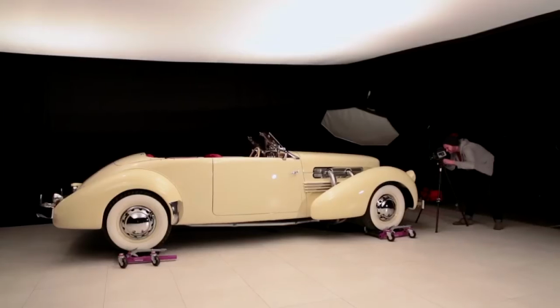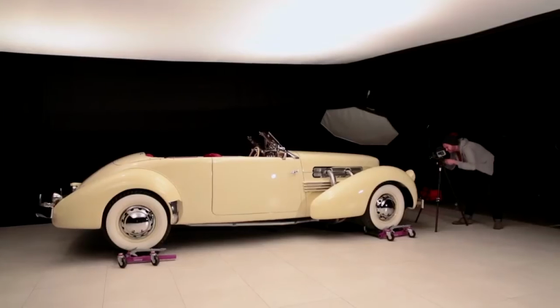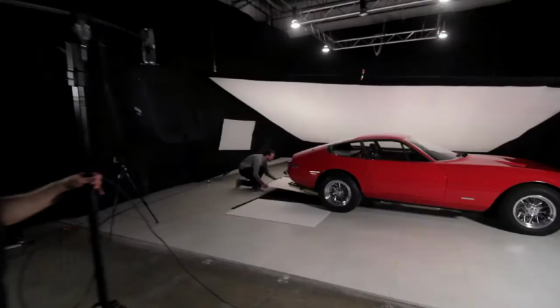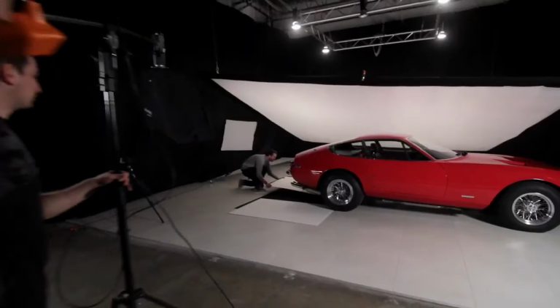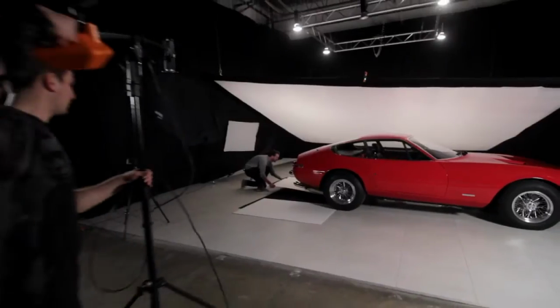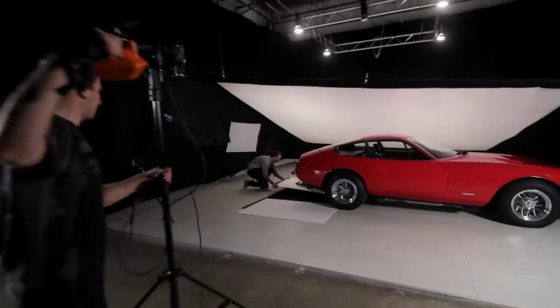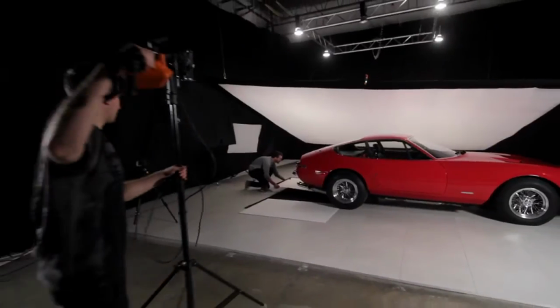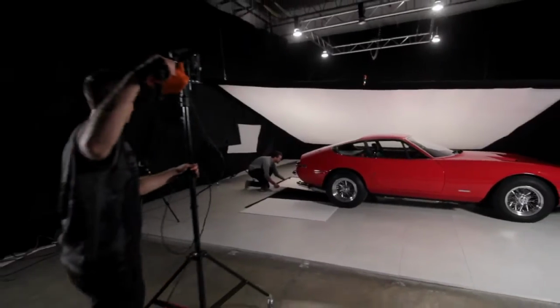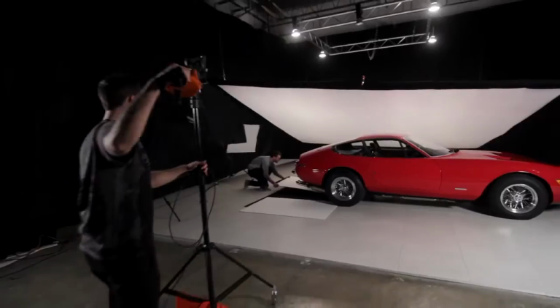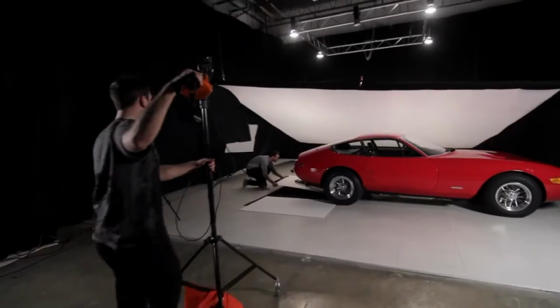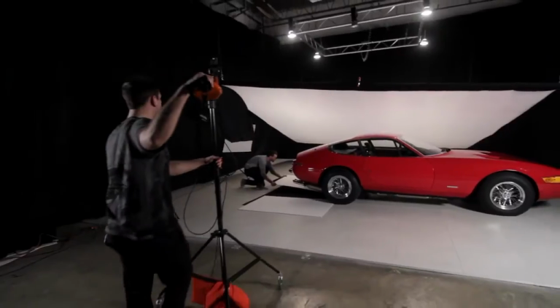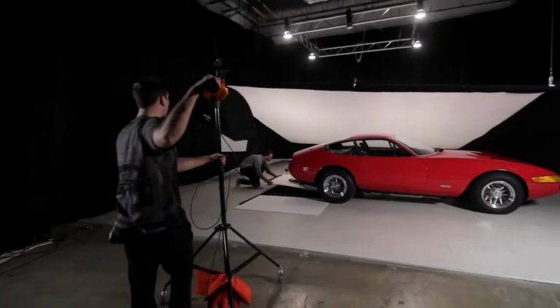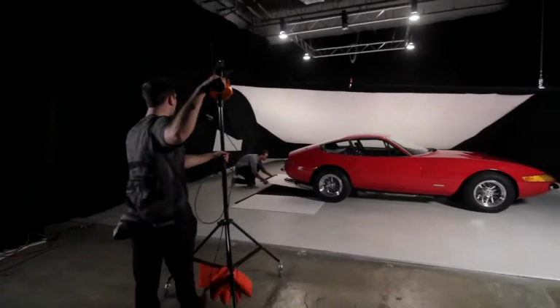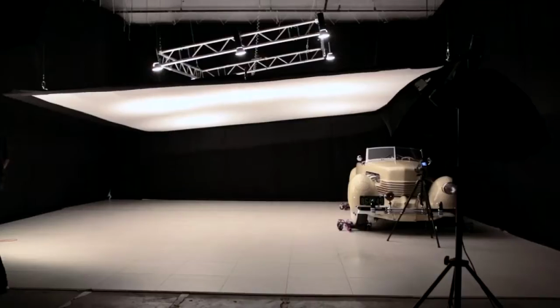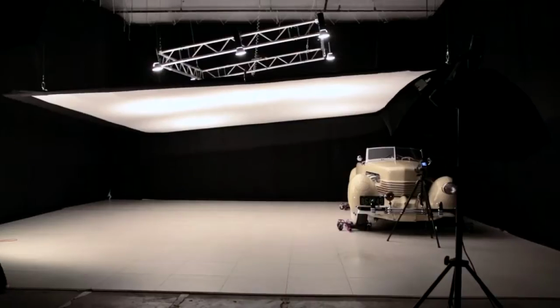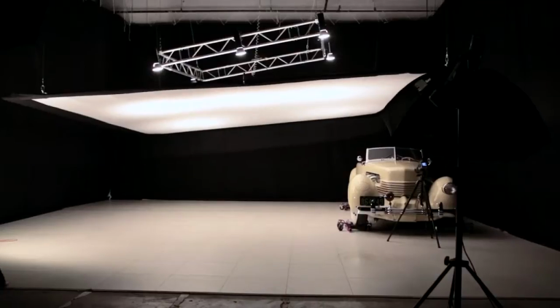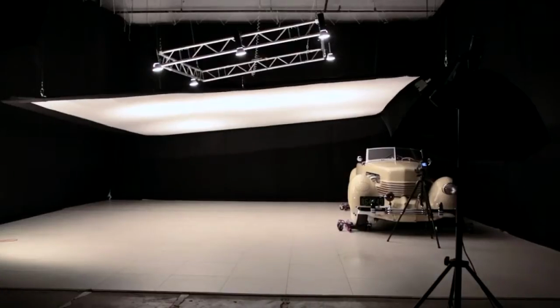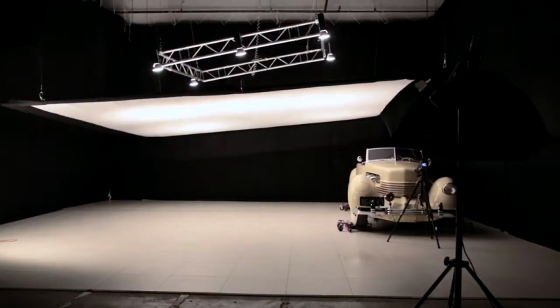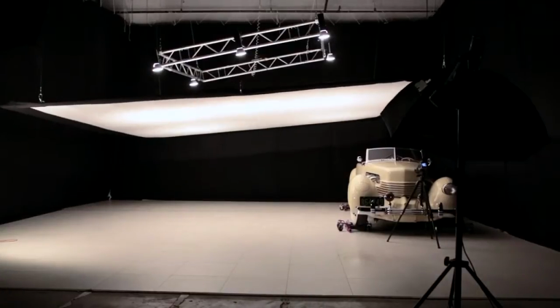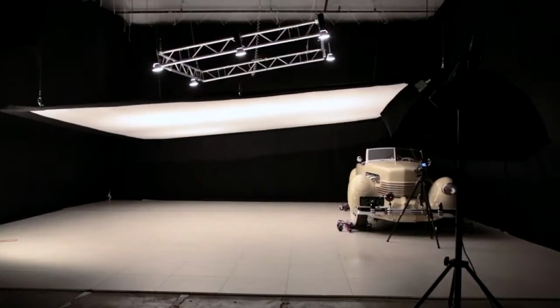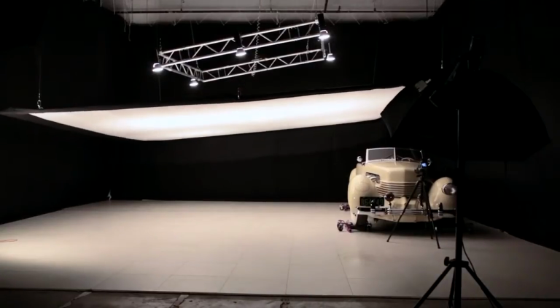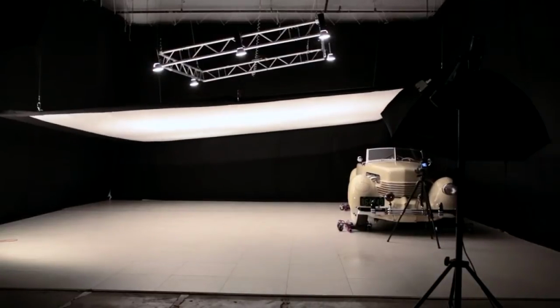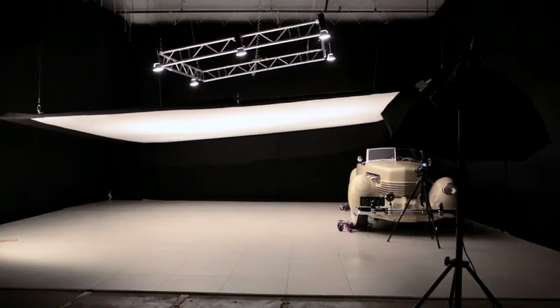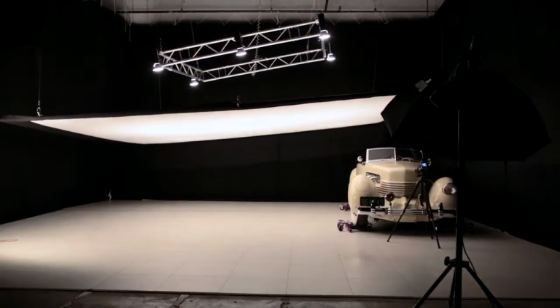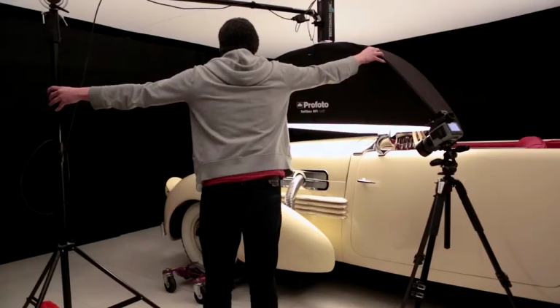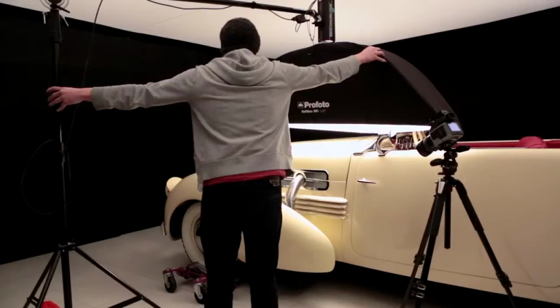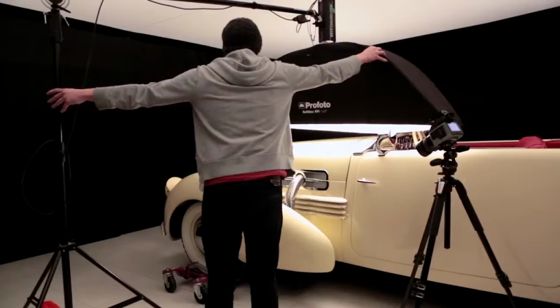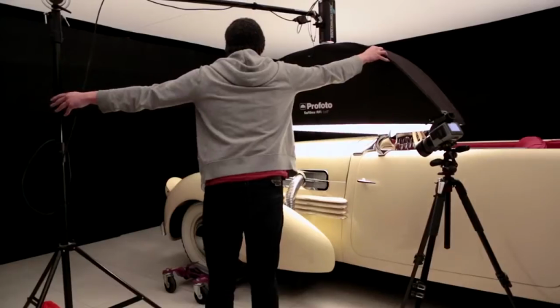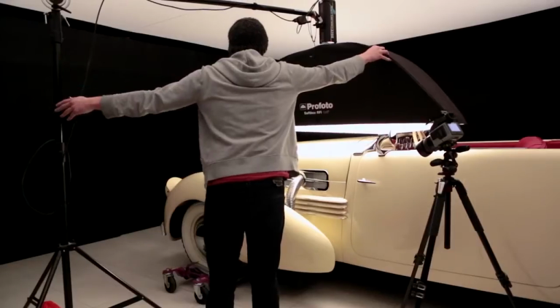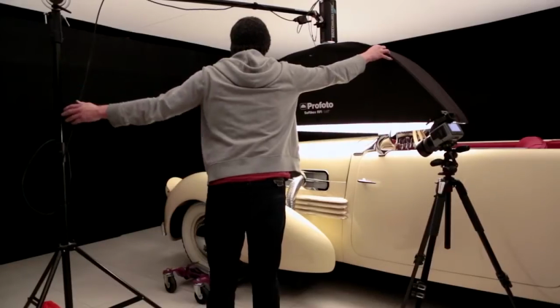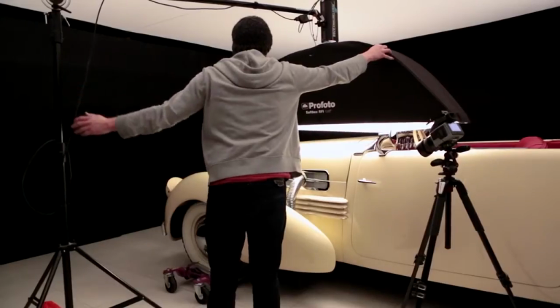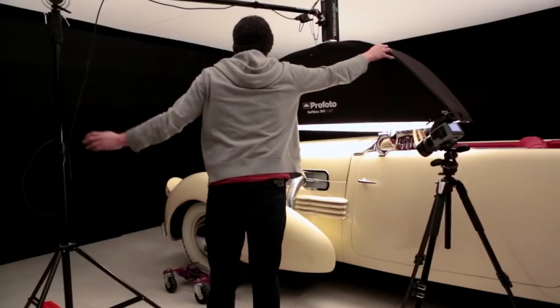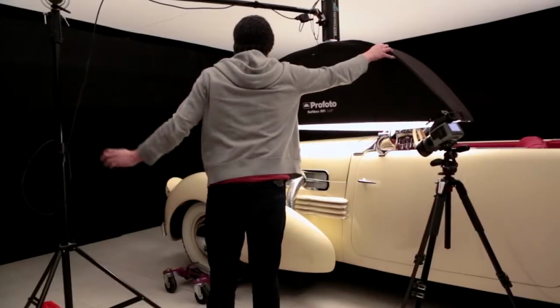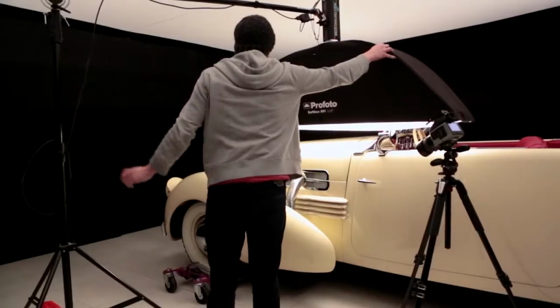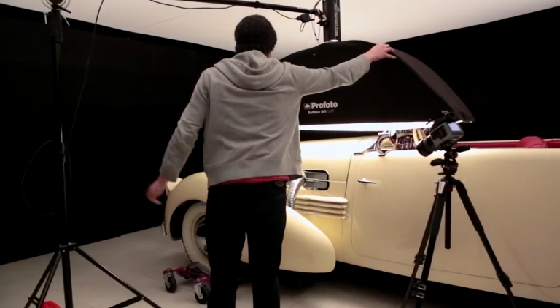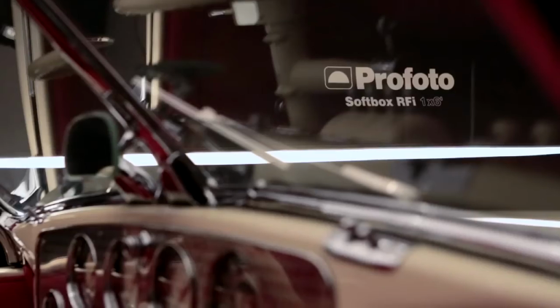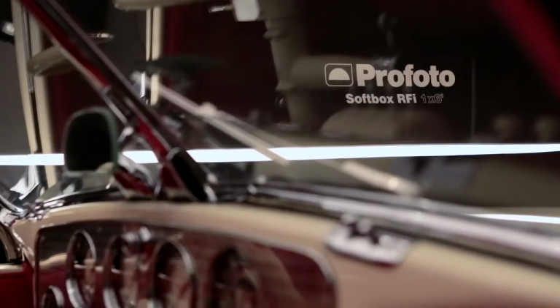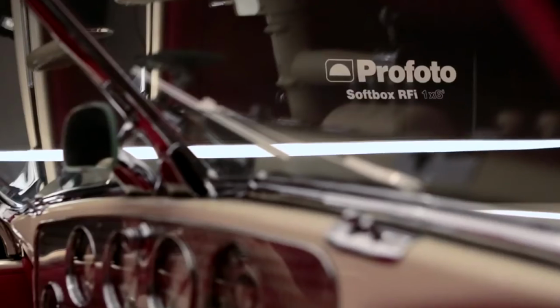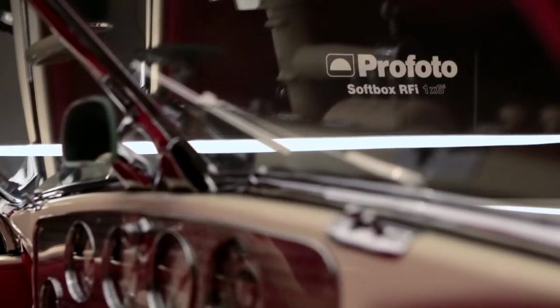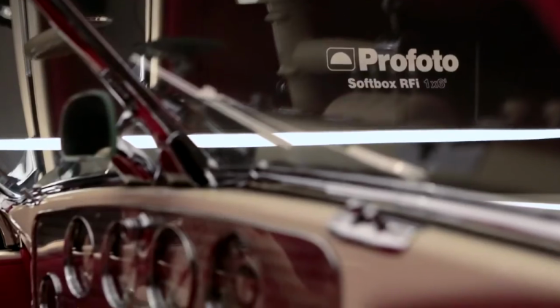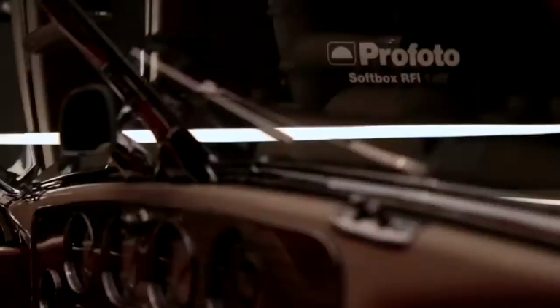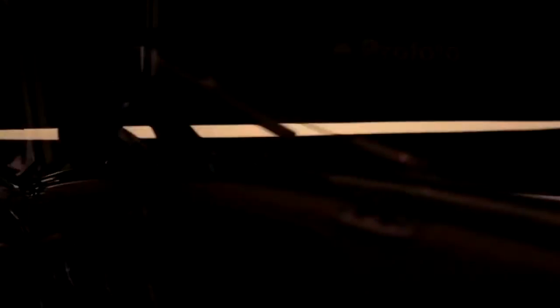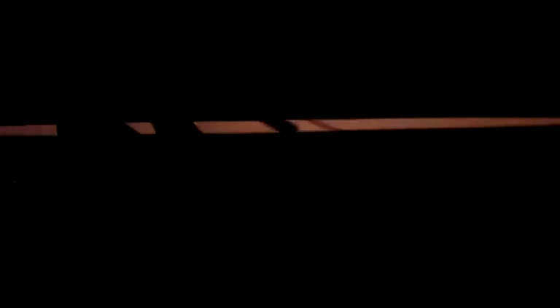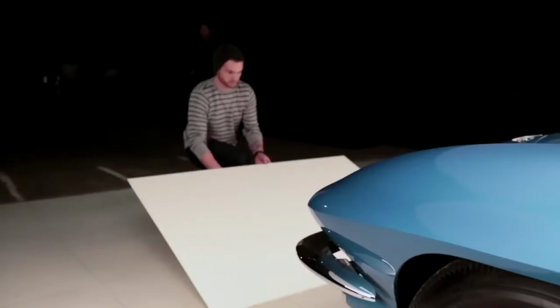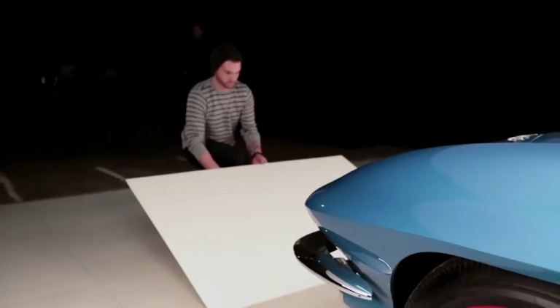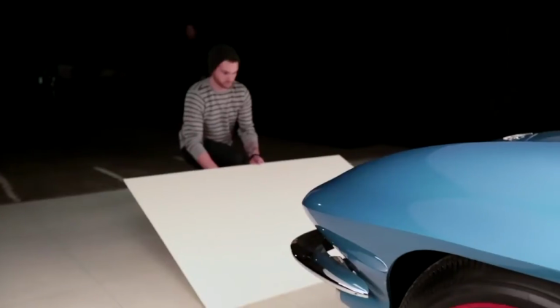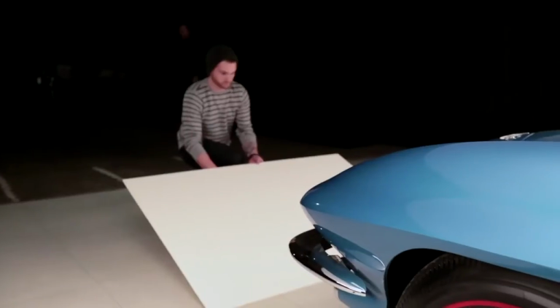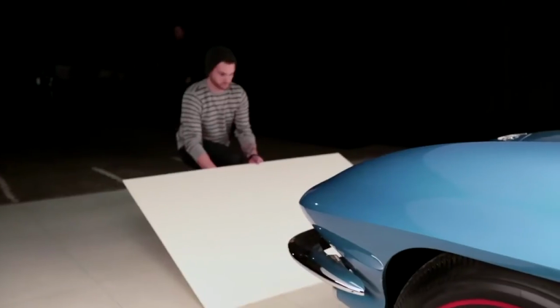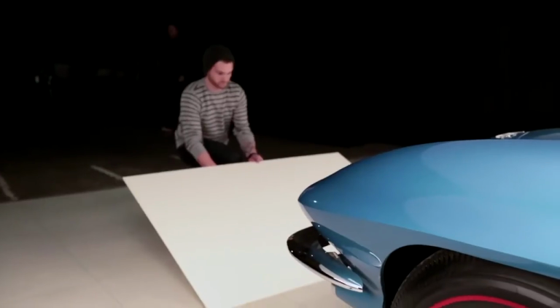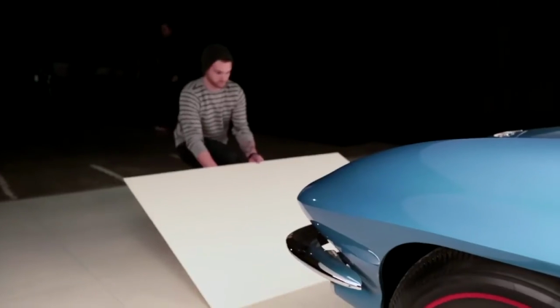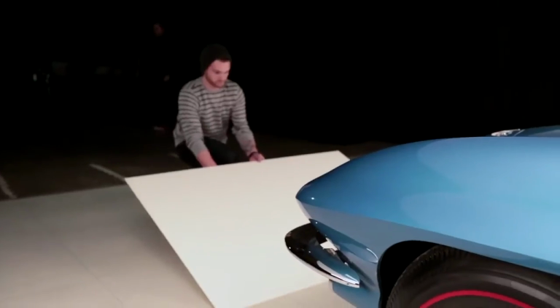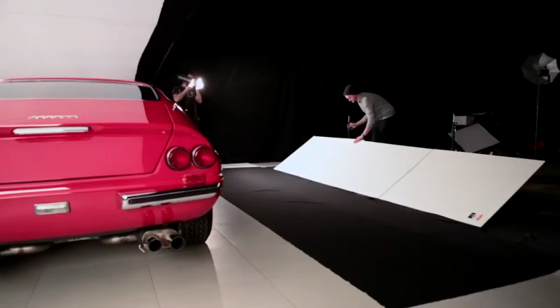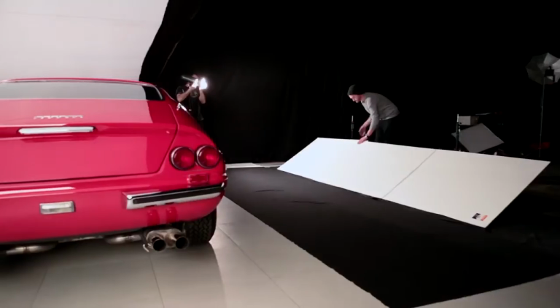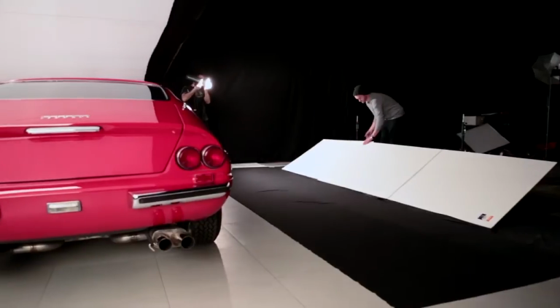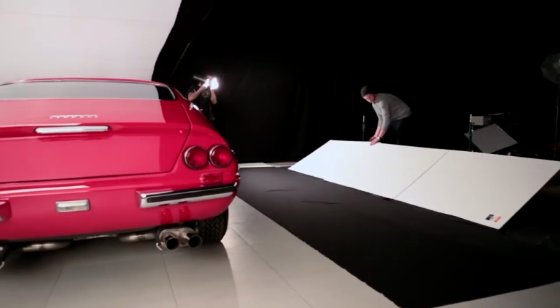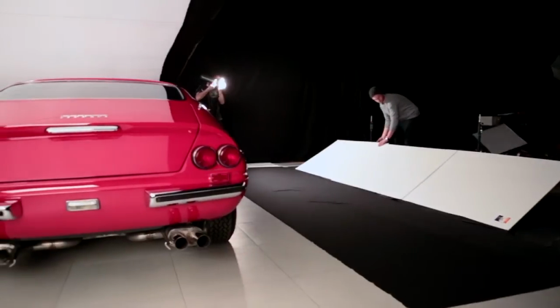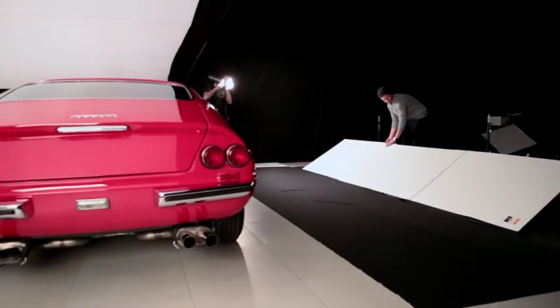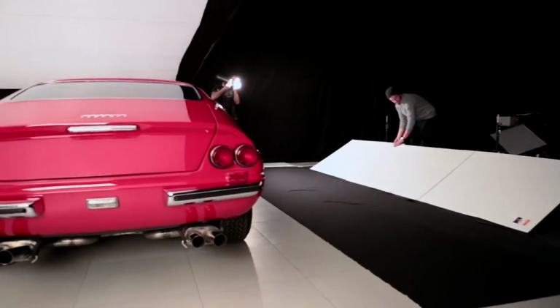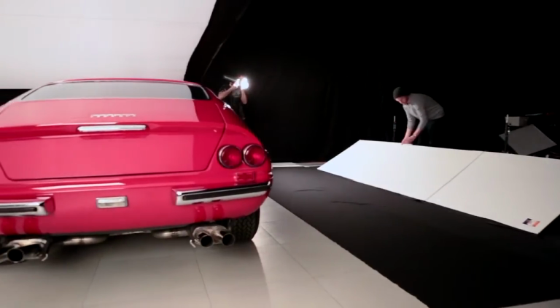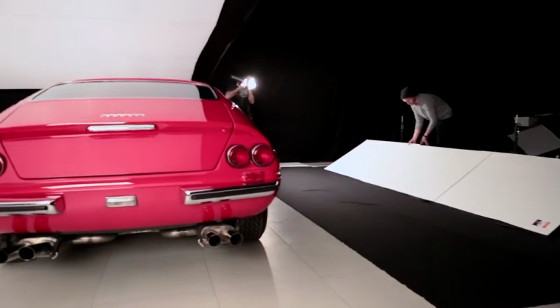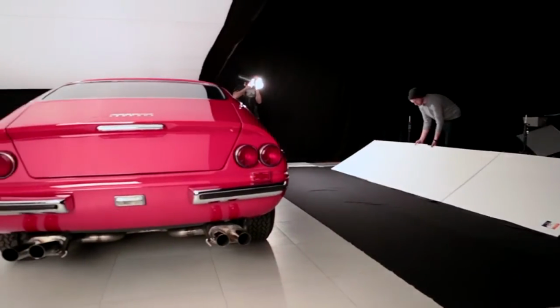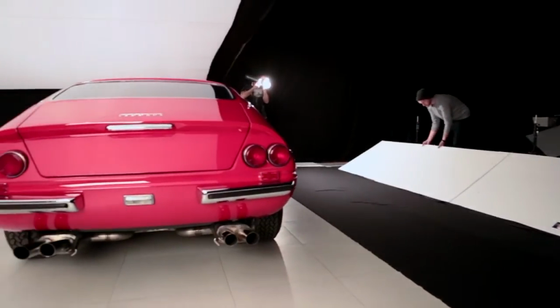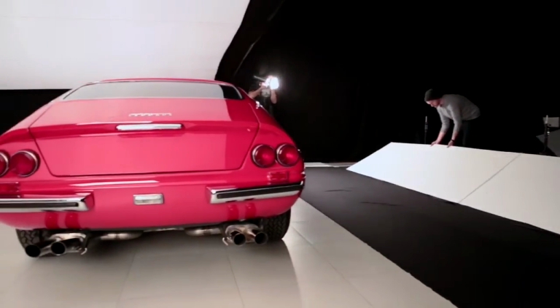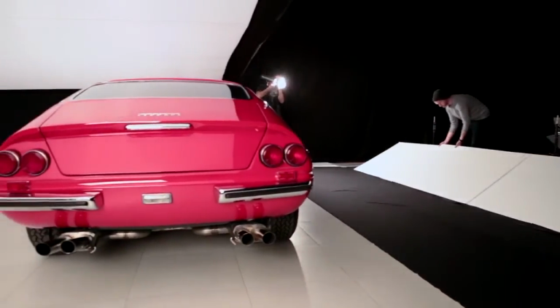The lighting has to be adjusted and manipulated for every shot that we do to capture the car perfectly and uniquely every time.